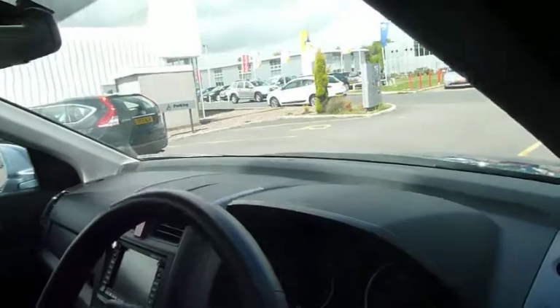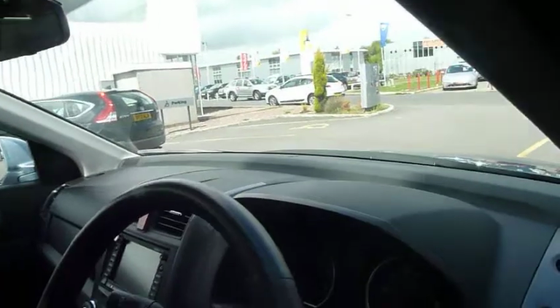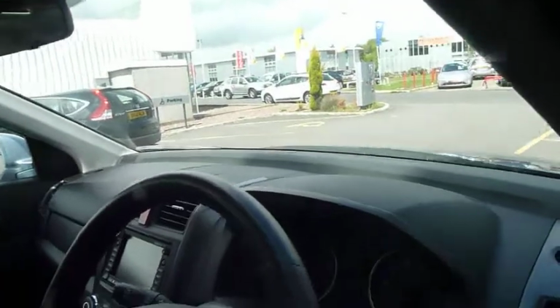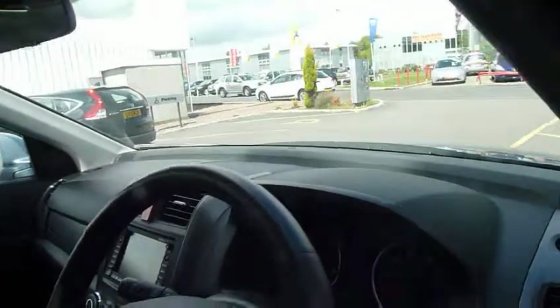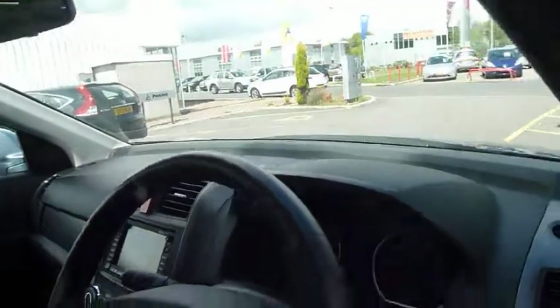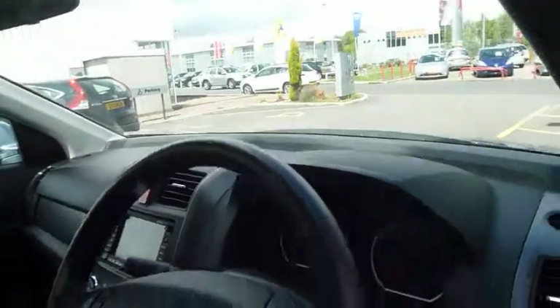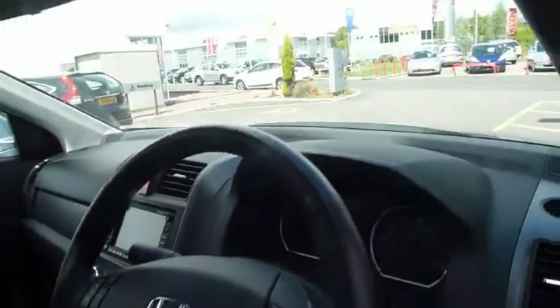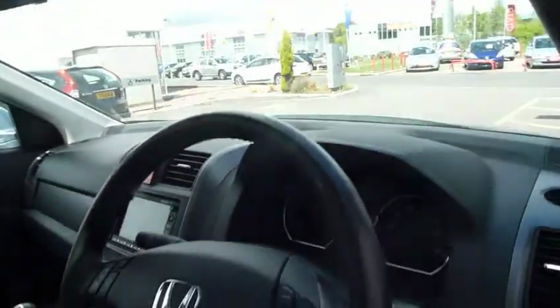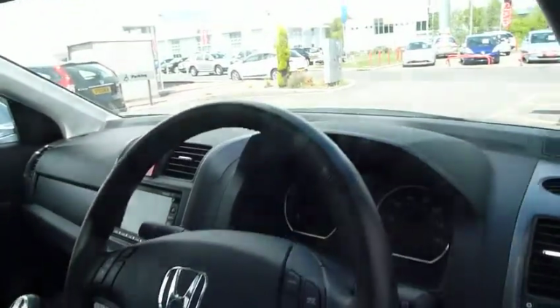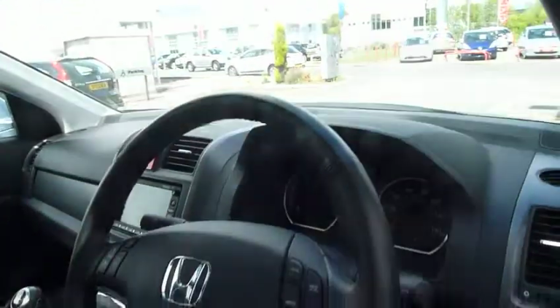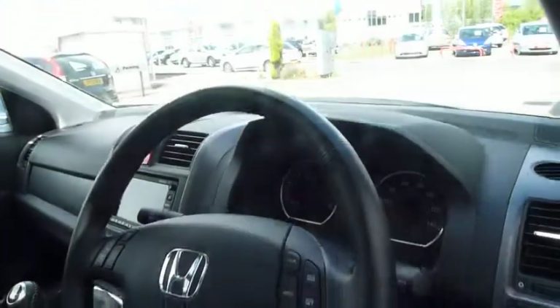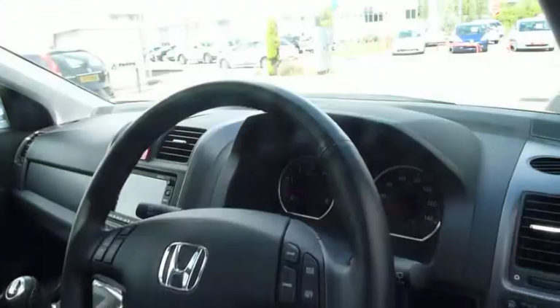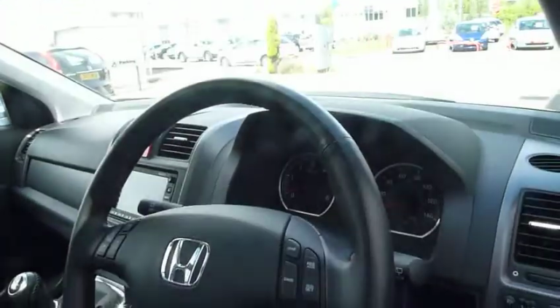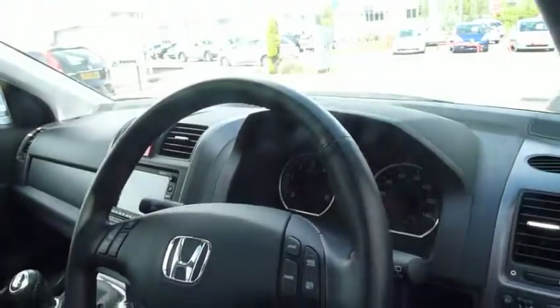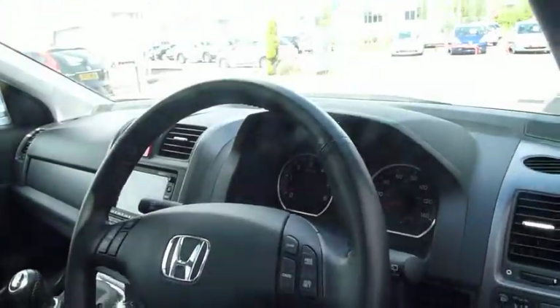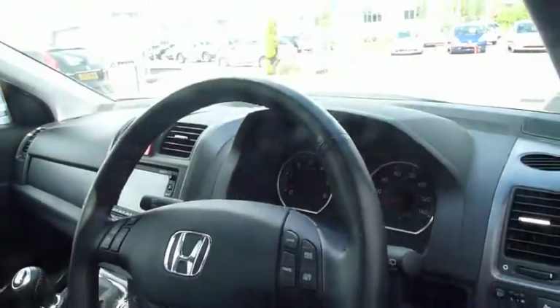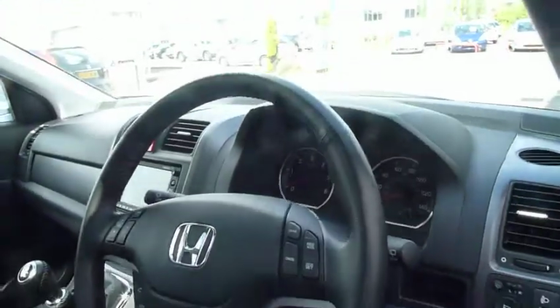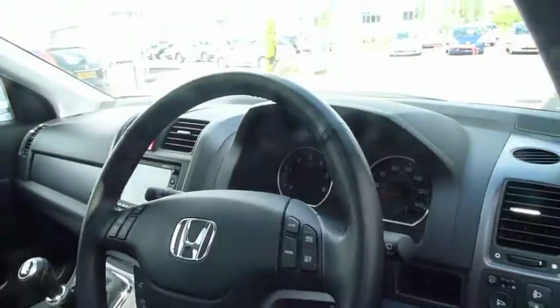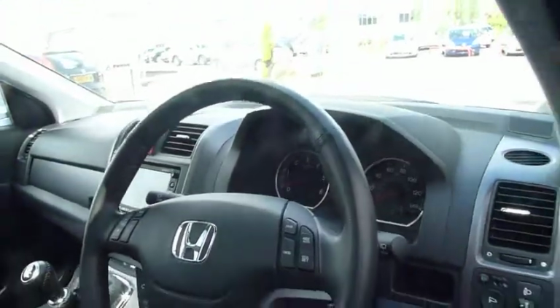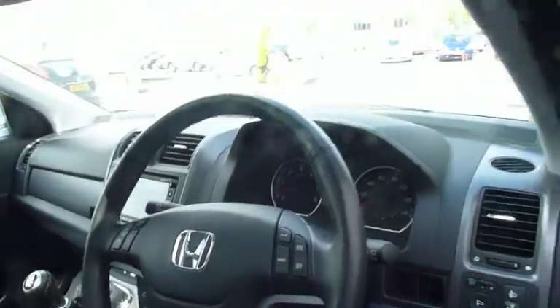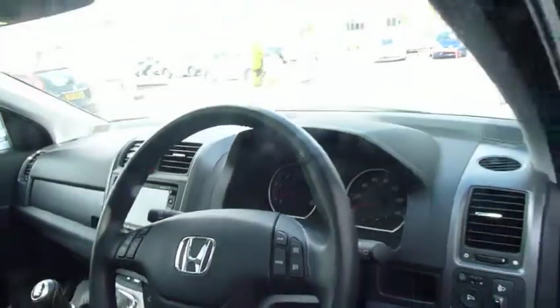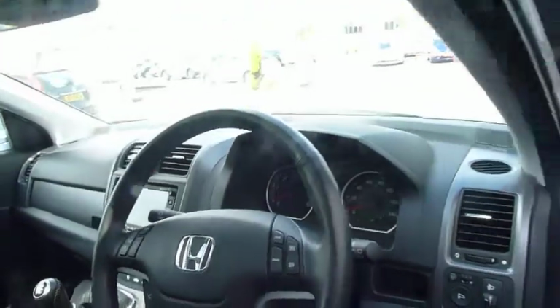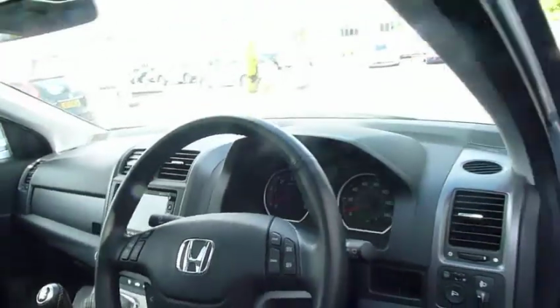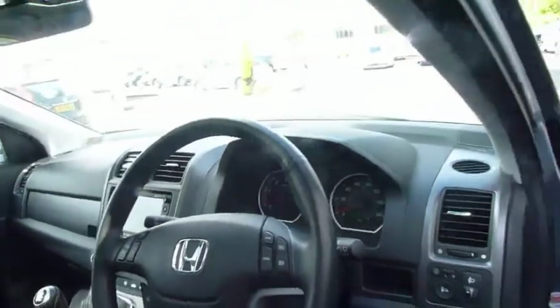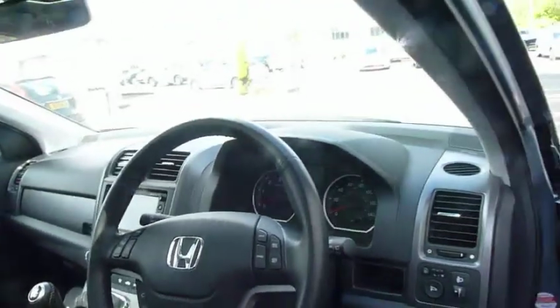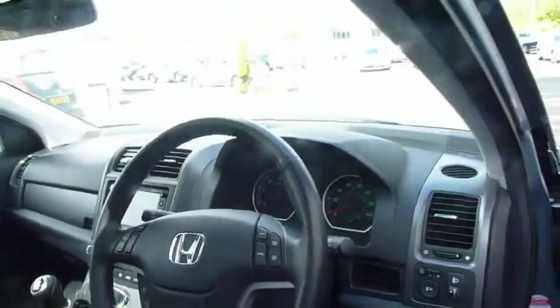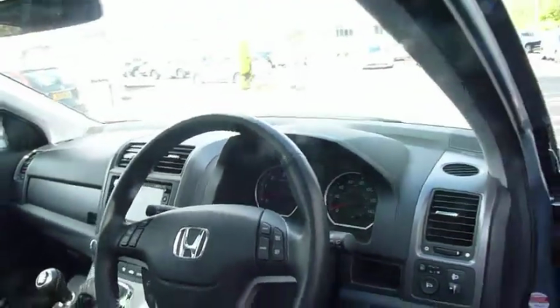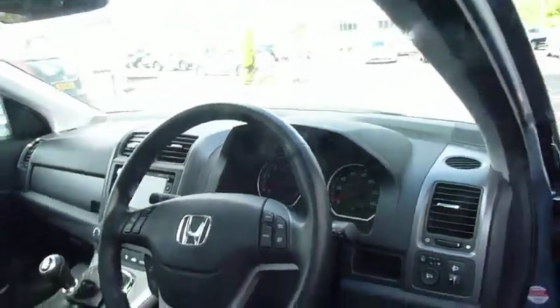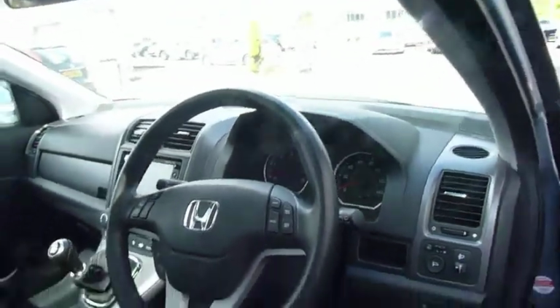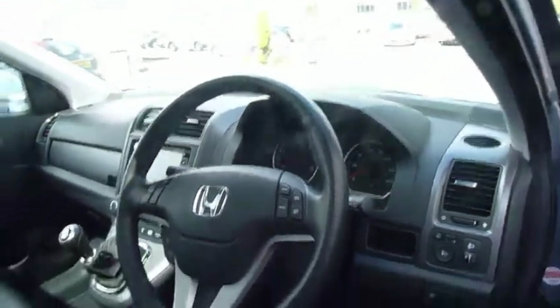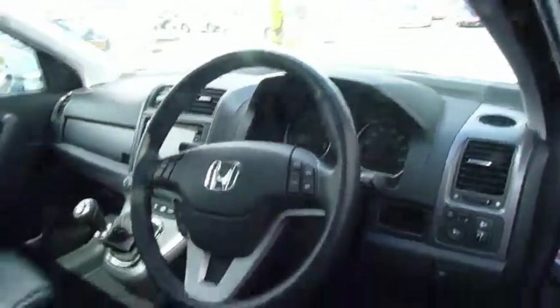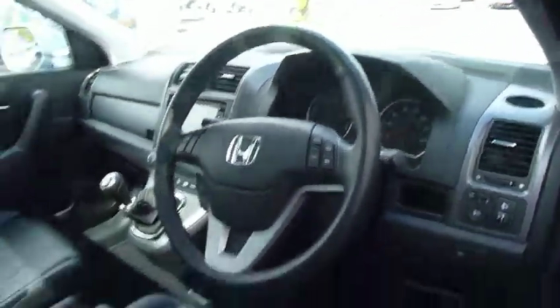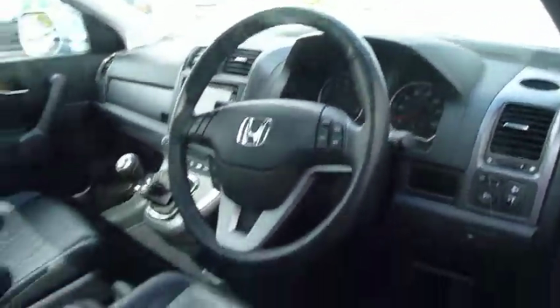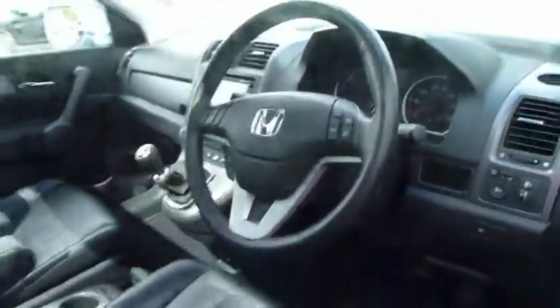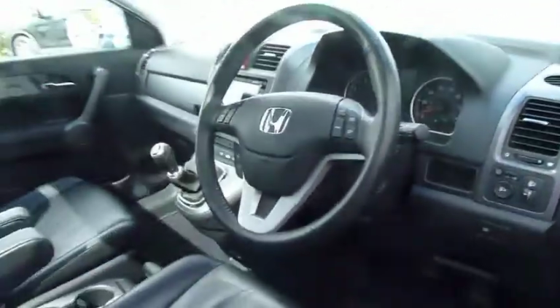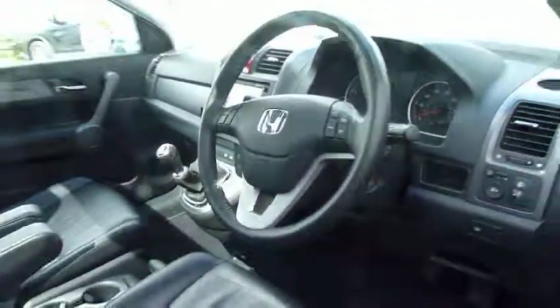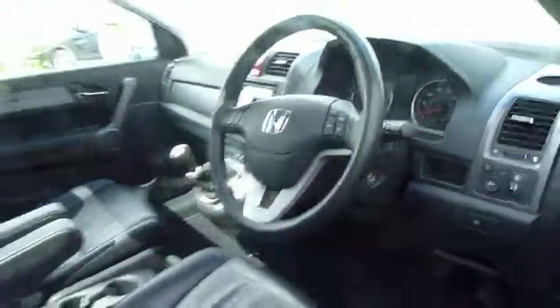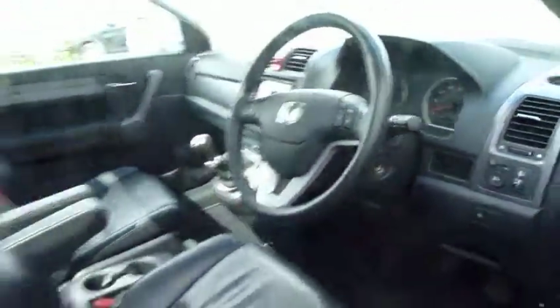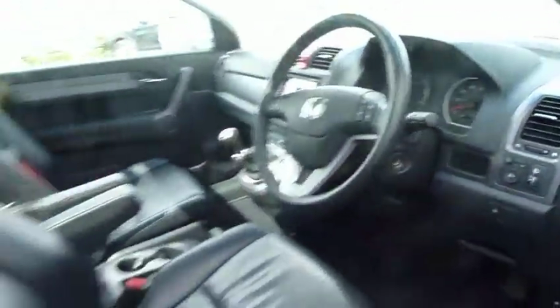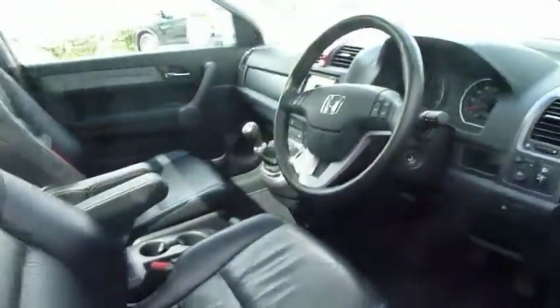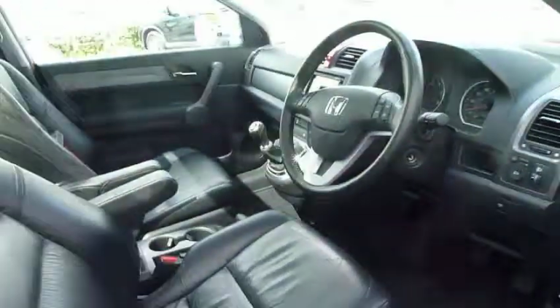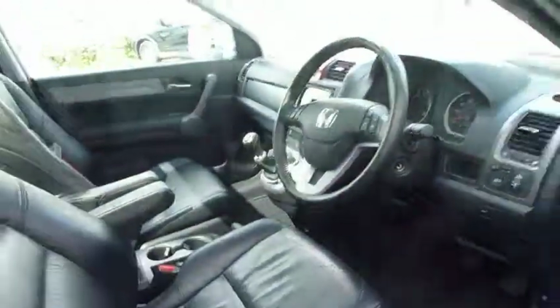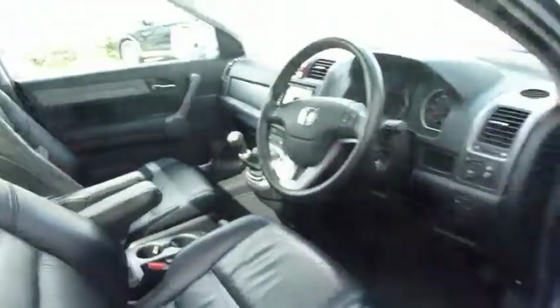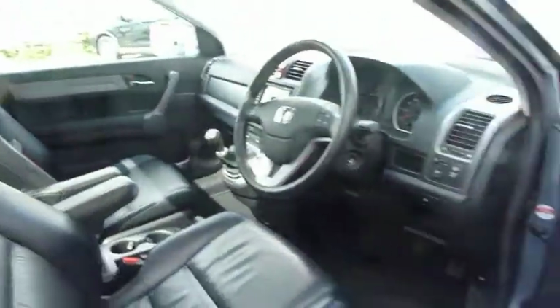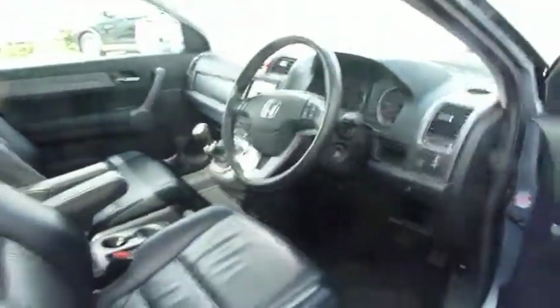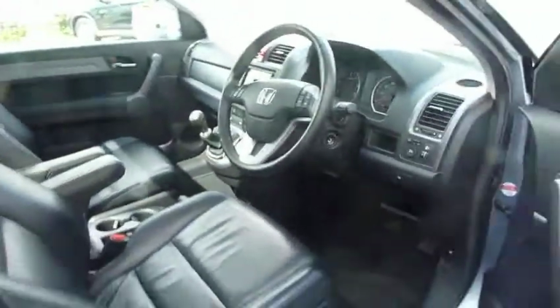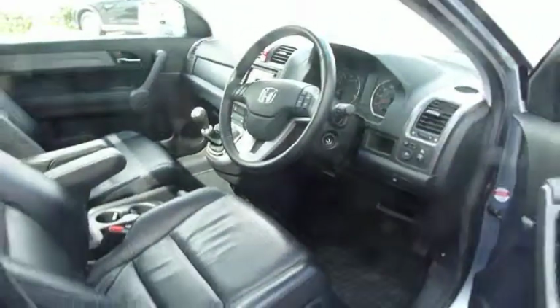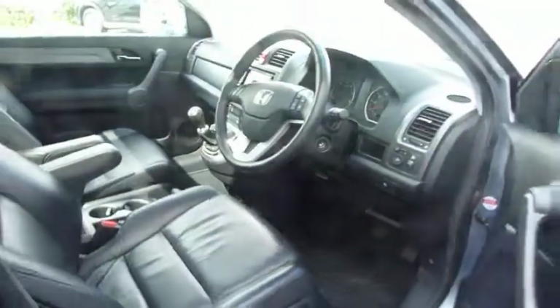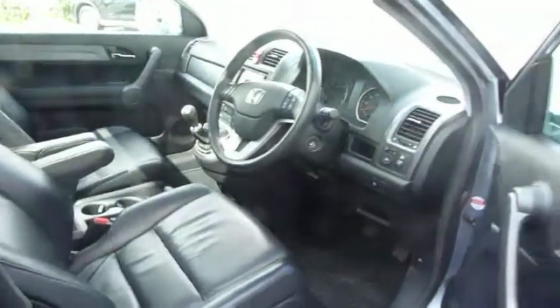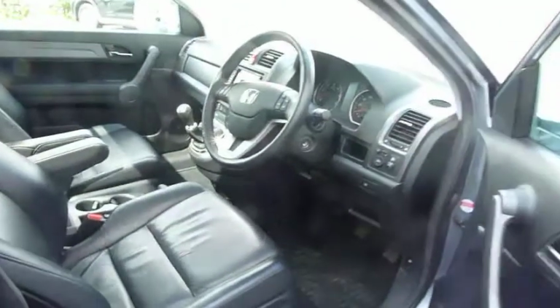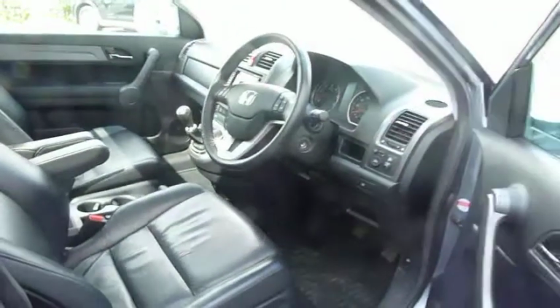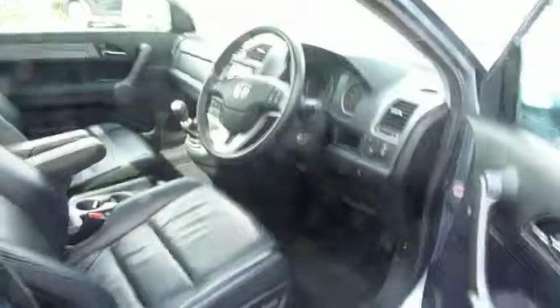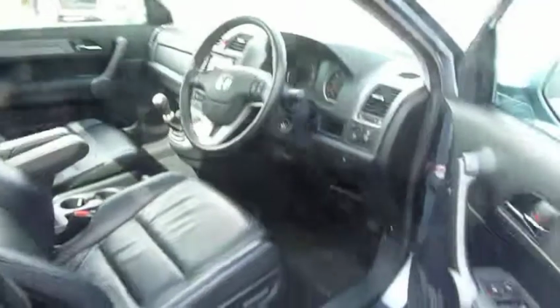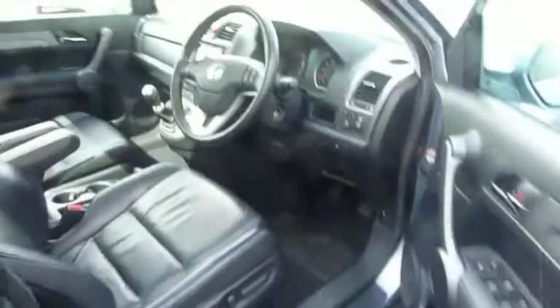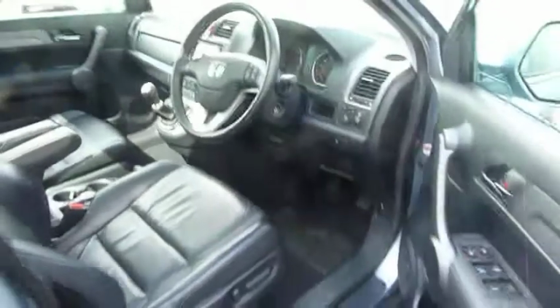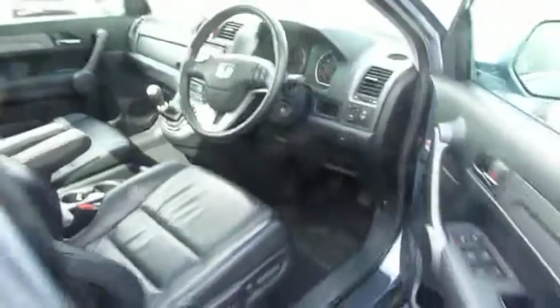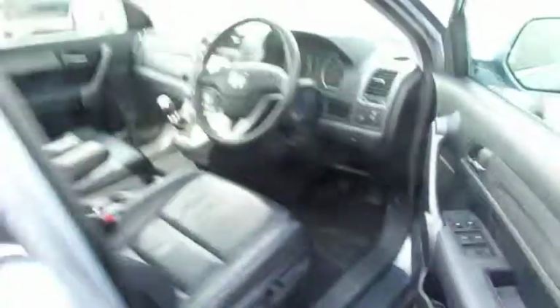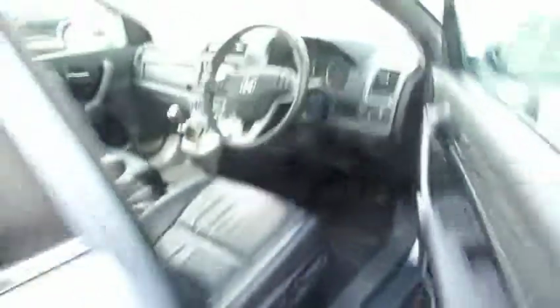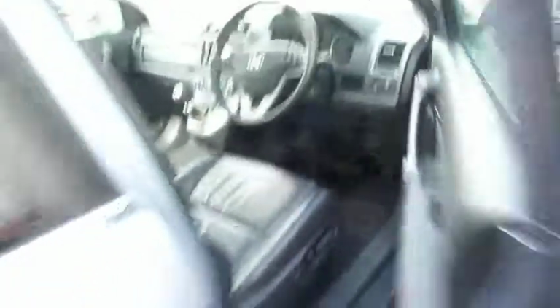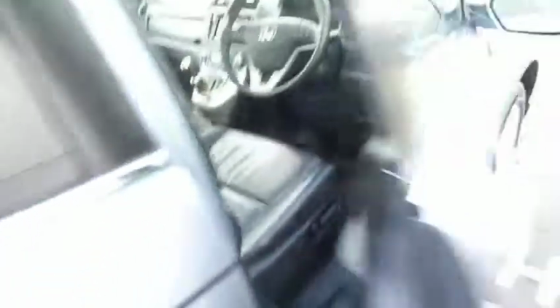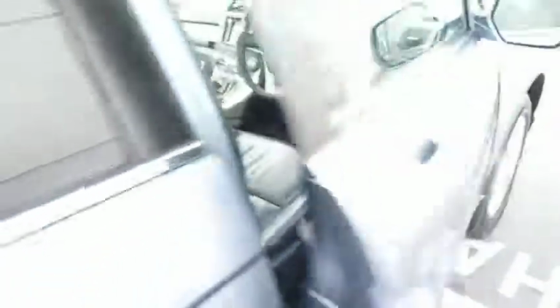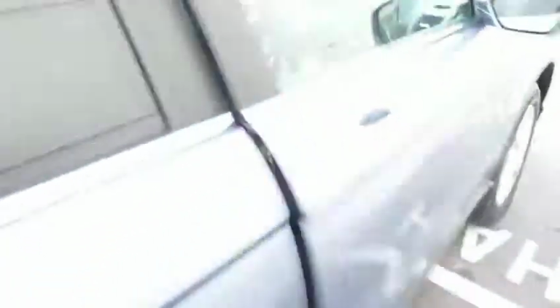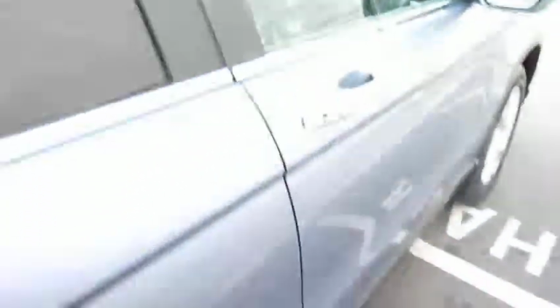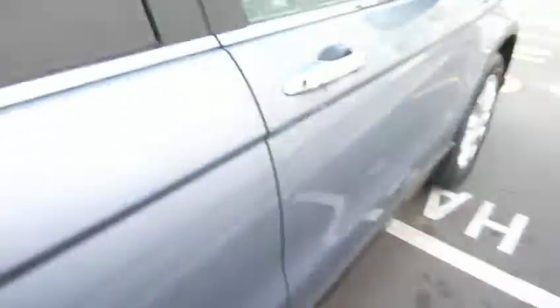Cruise control — you've got pretty much everything on this, being the top of the range. Electric seats, heated seats.